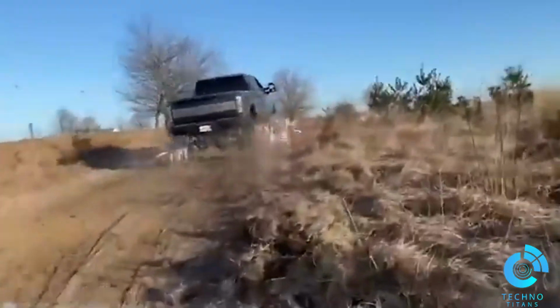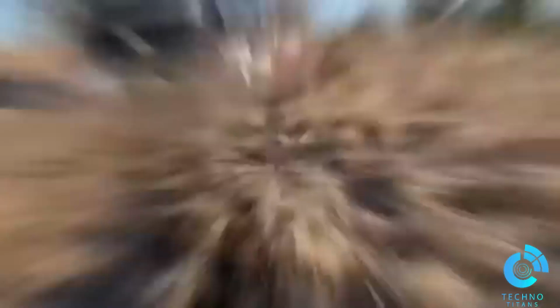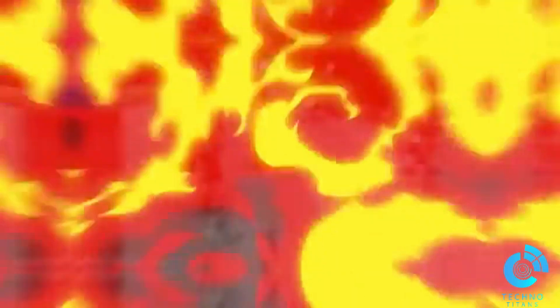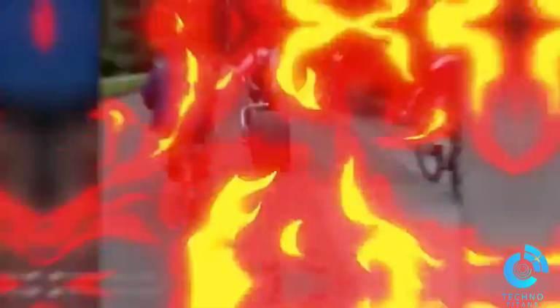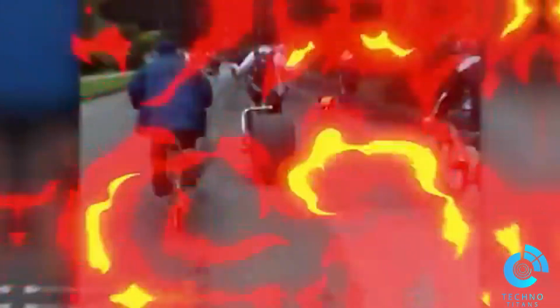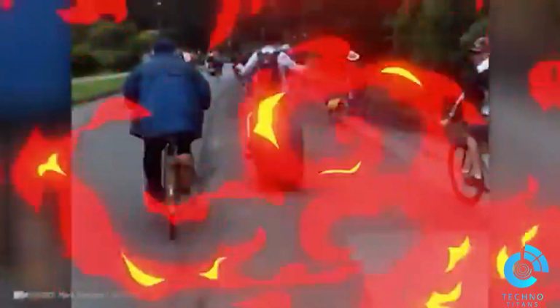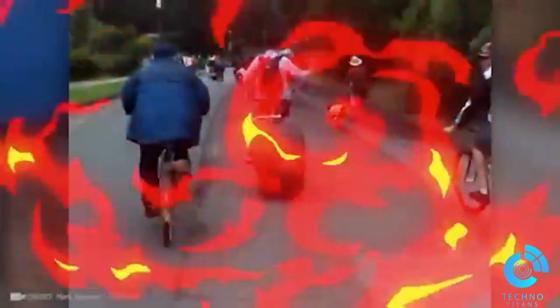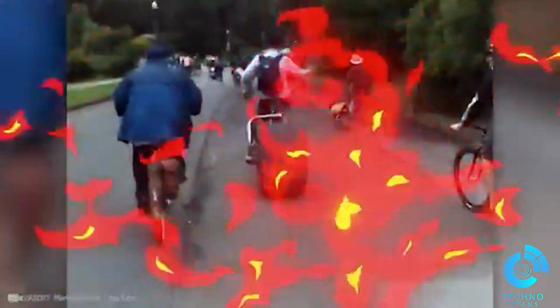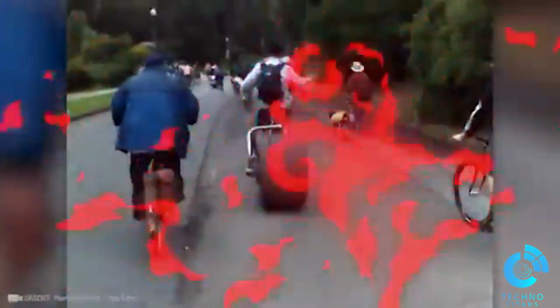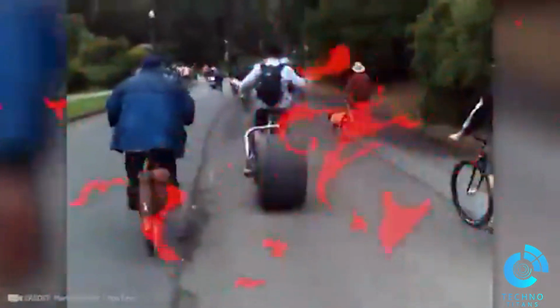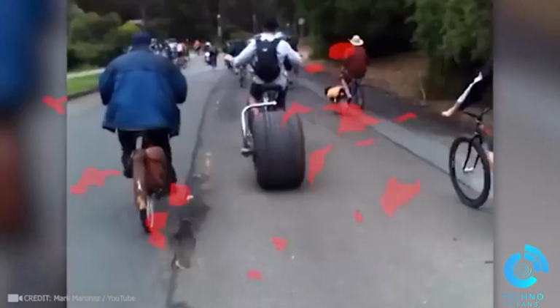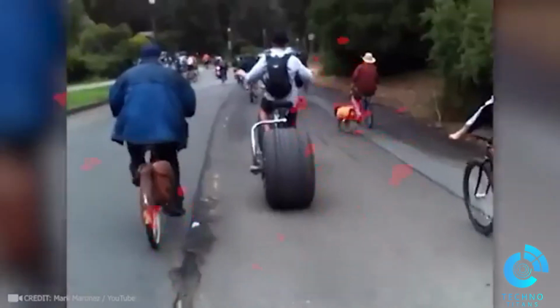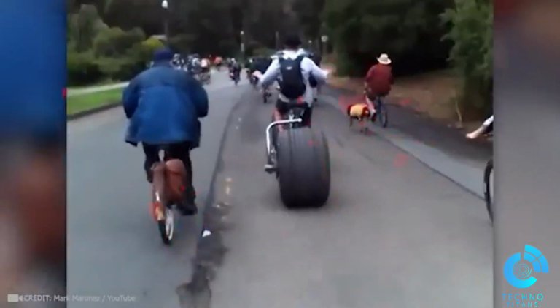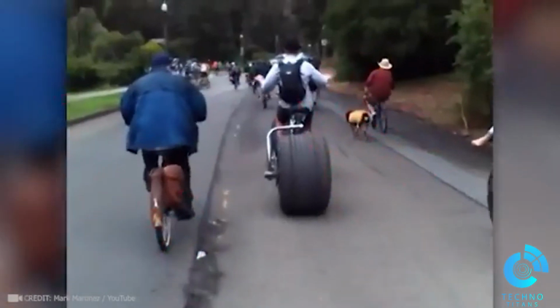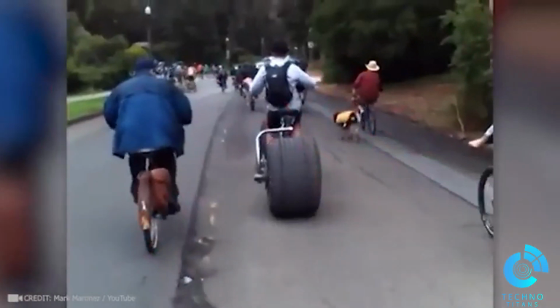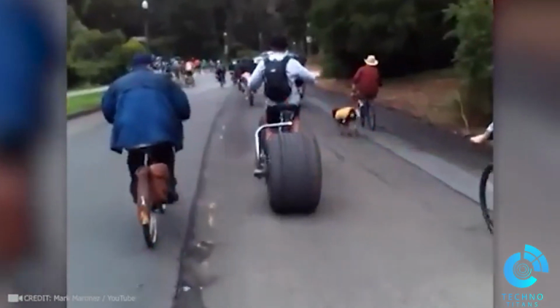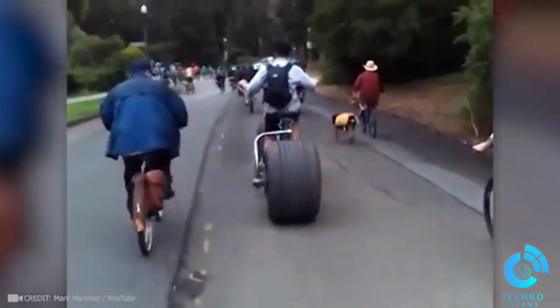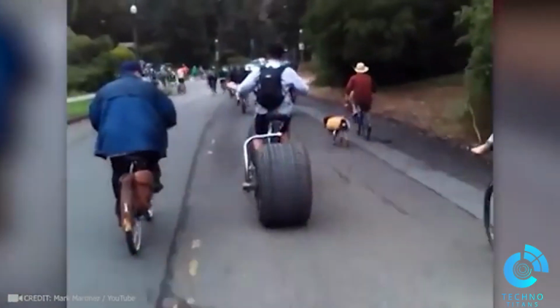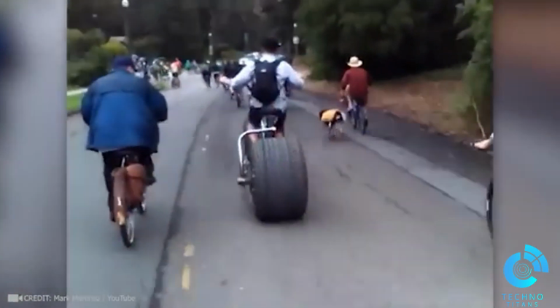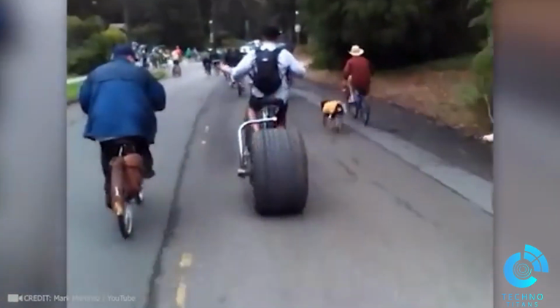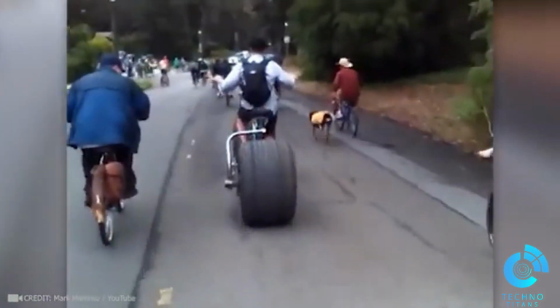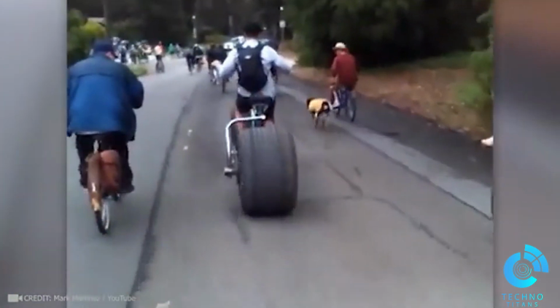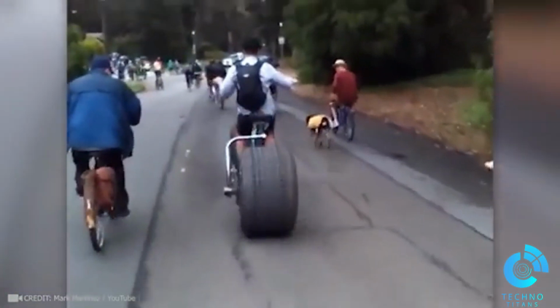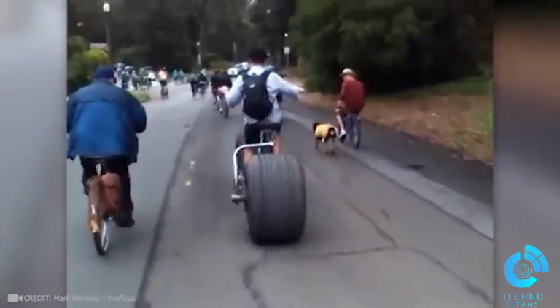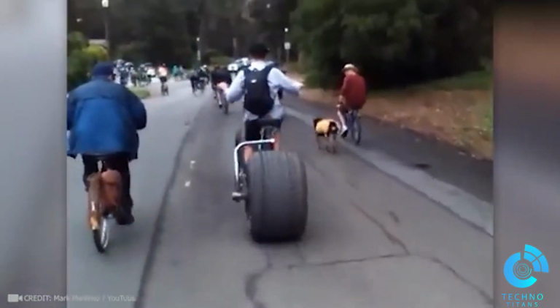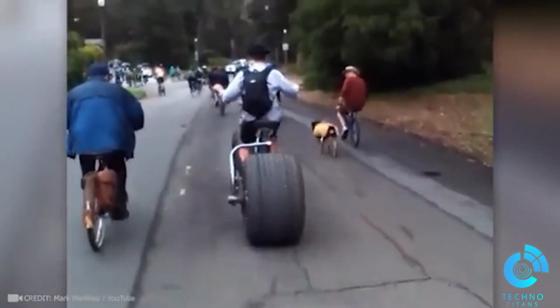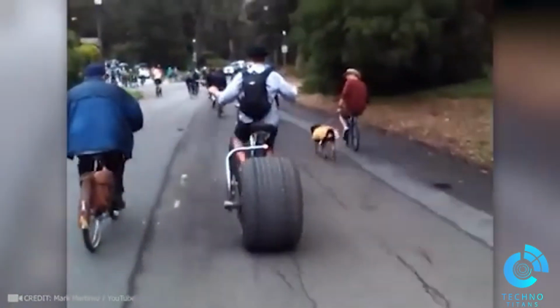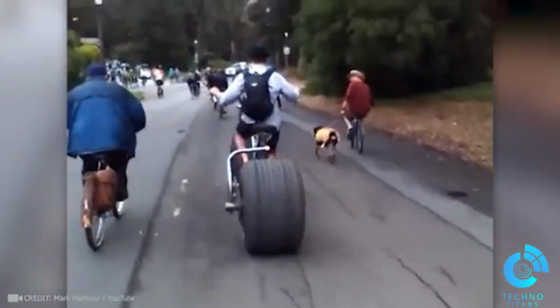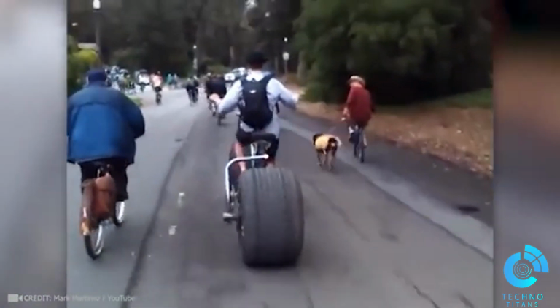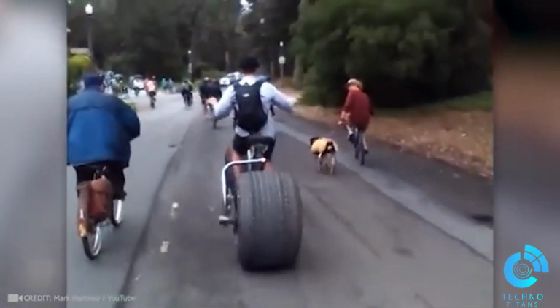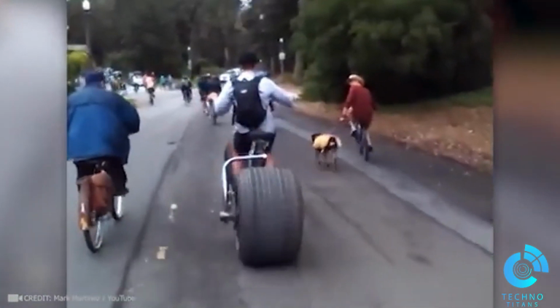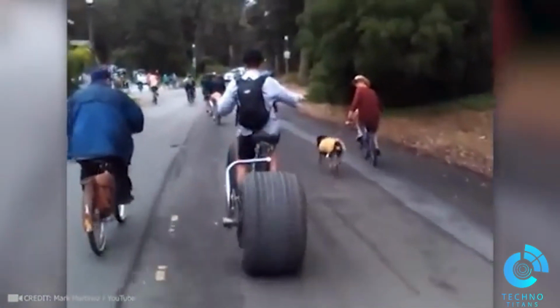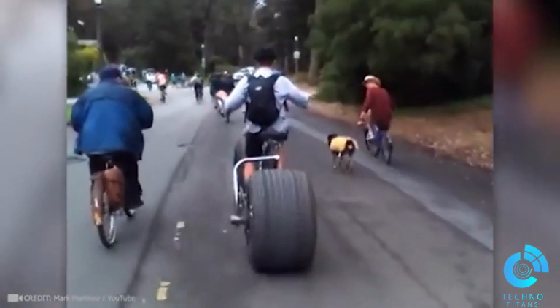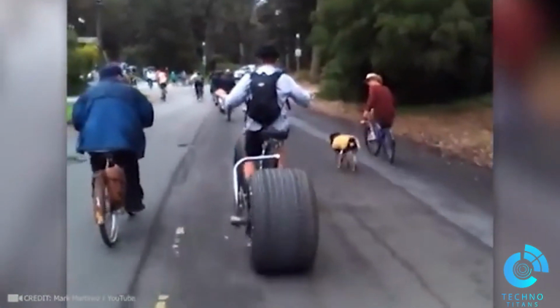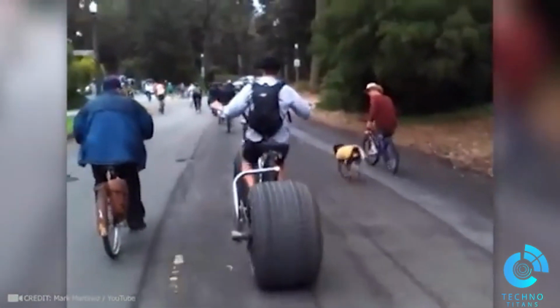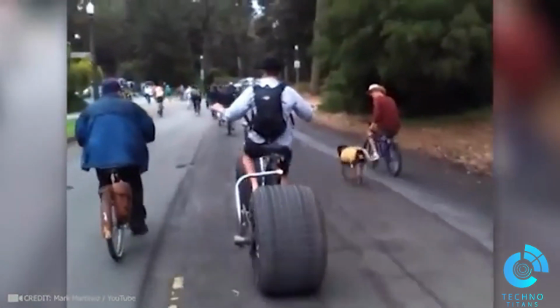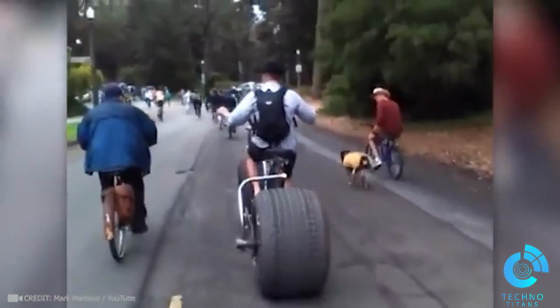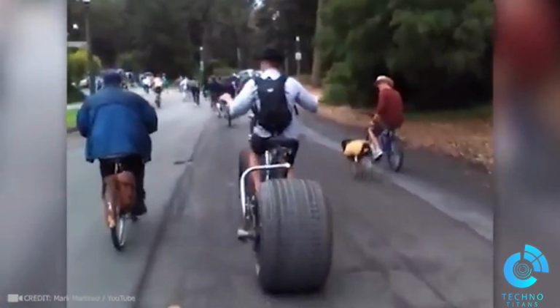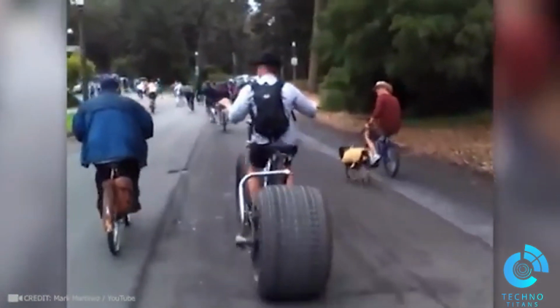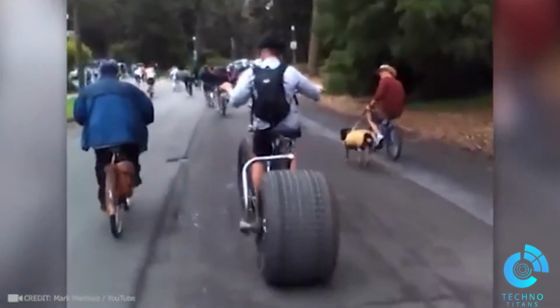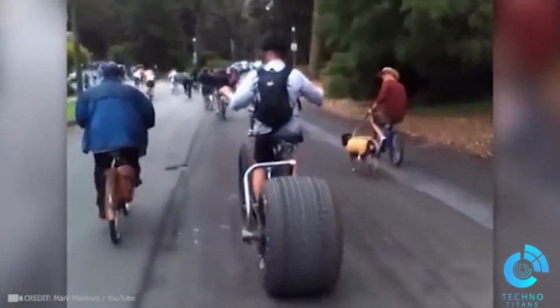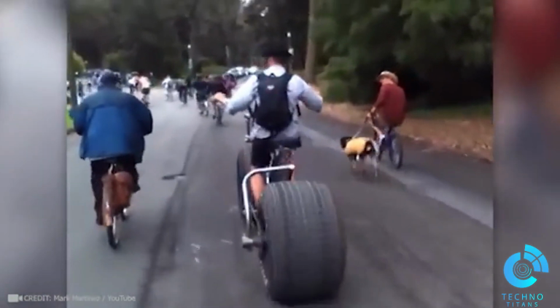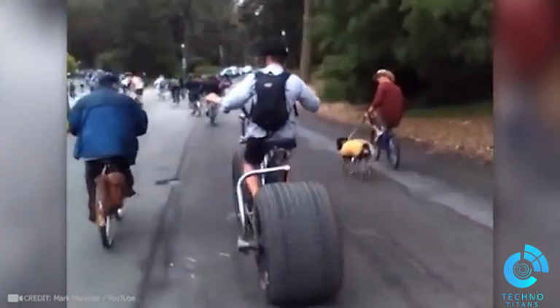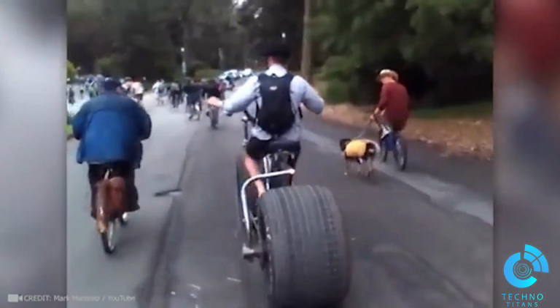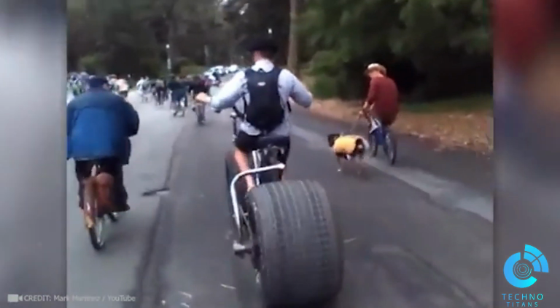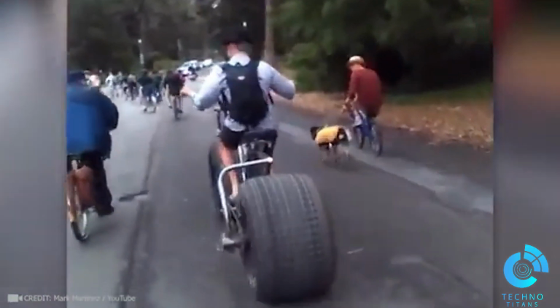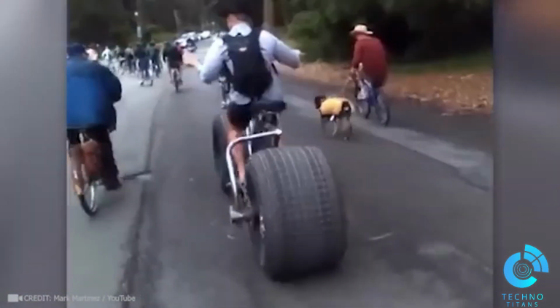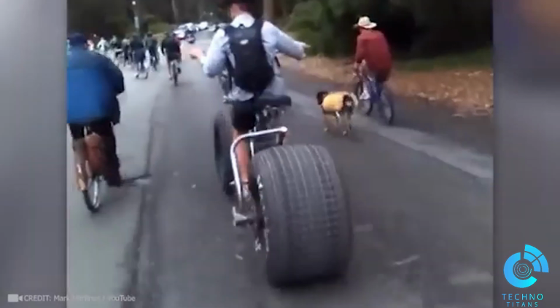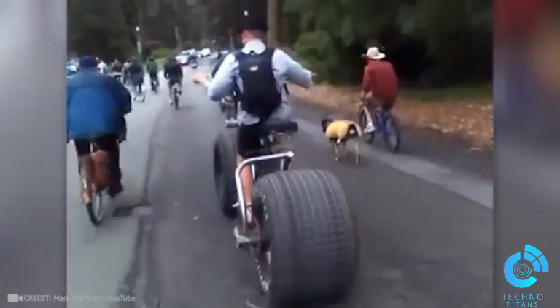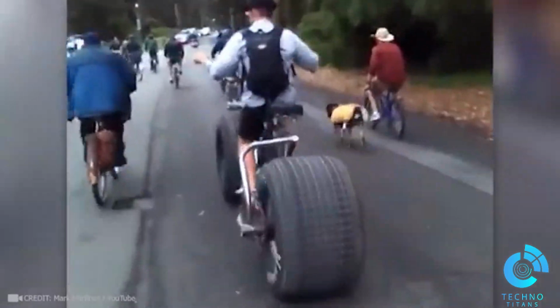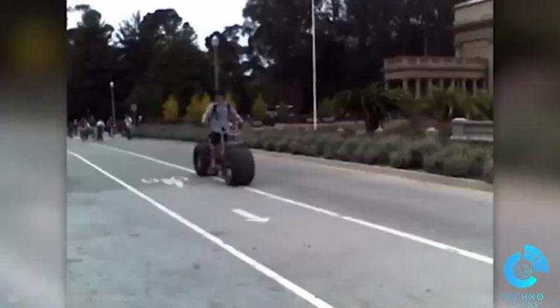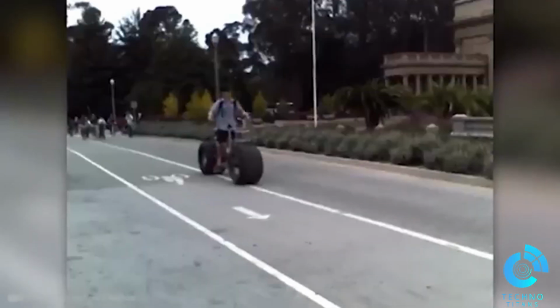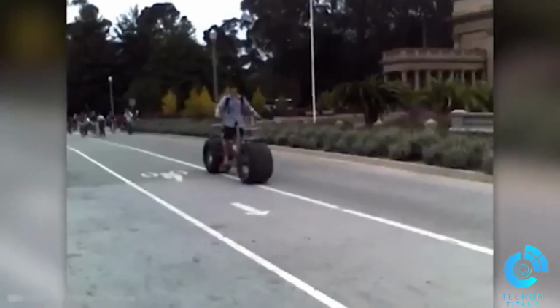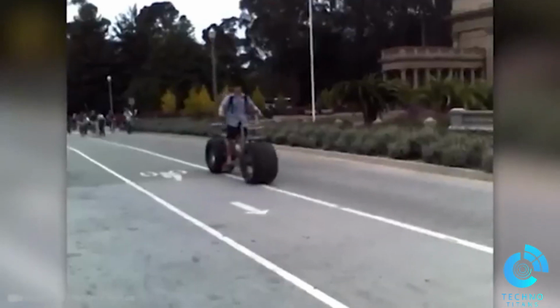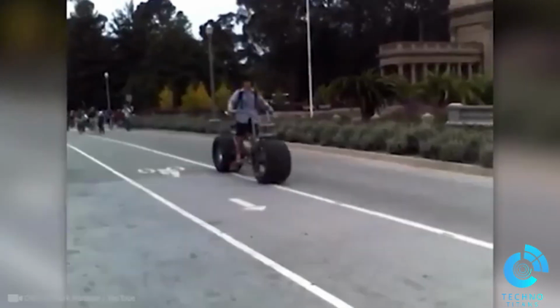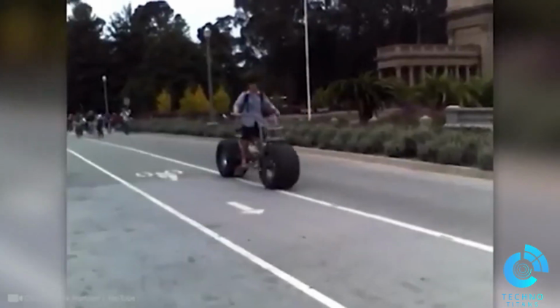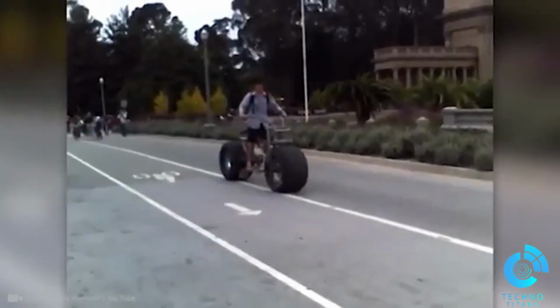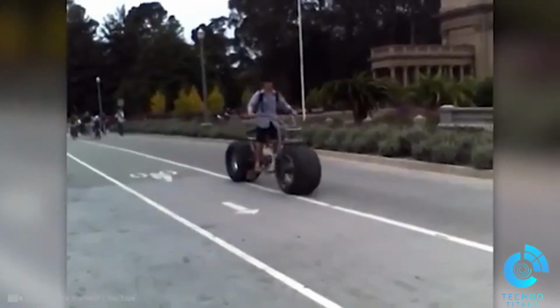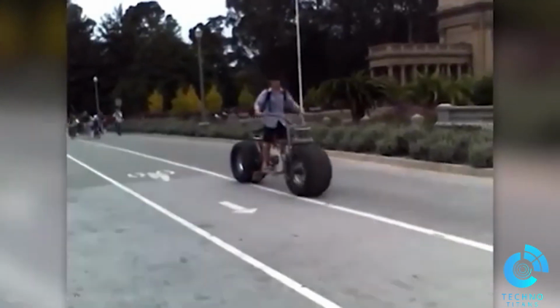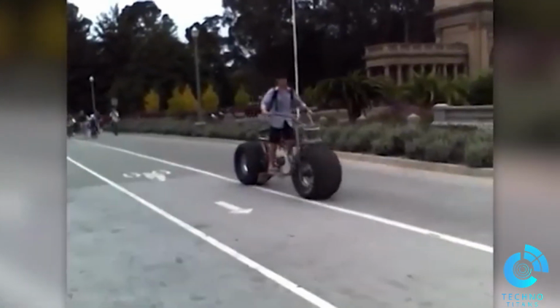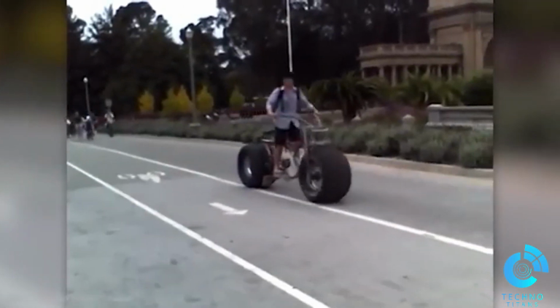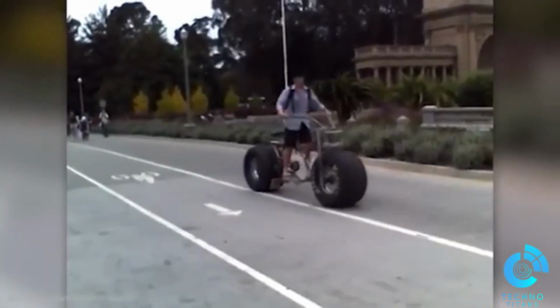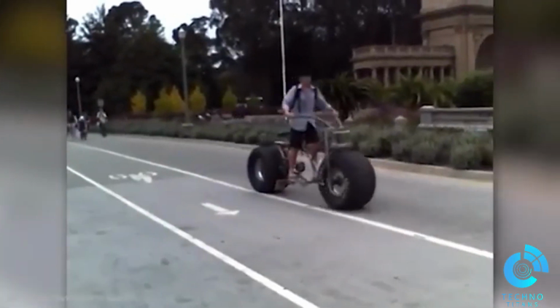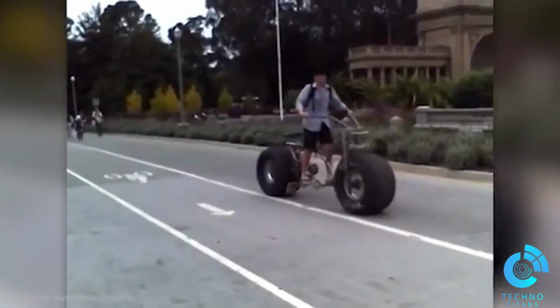The owner of this bike never complains when there's no bike lane, because he decides where the bike lane will be. Mwahahahaha!